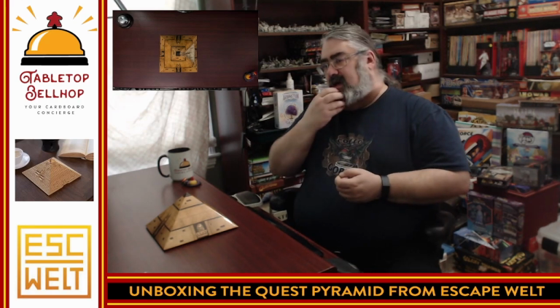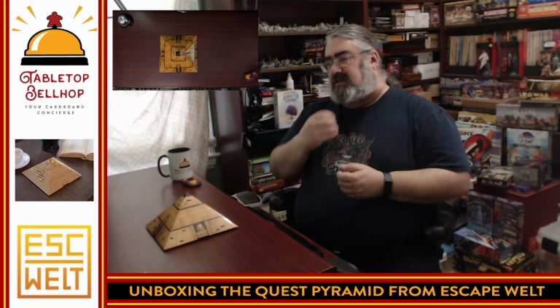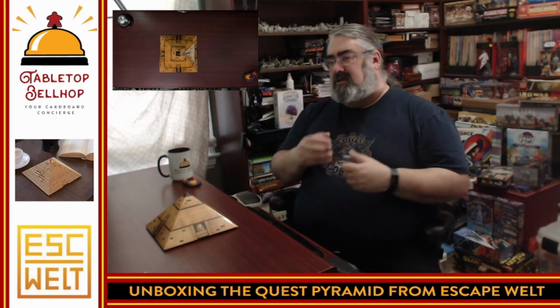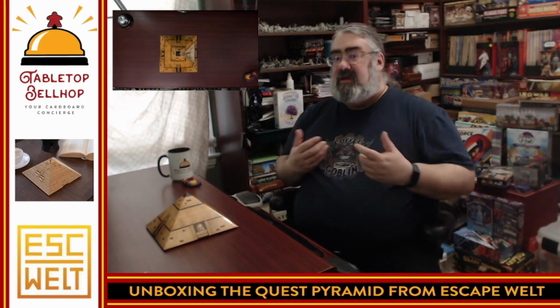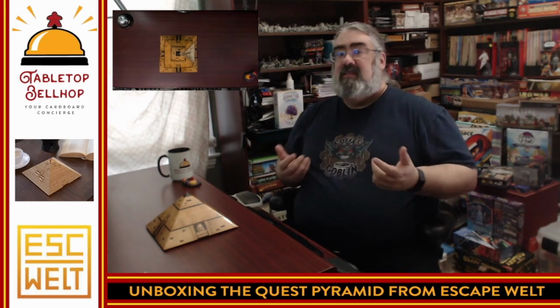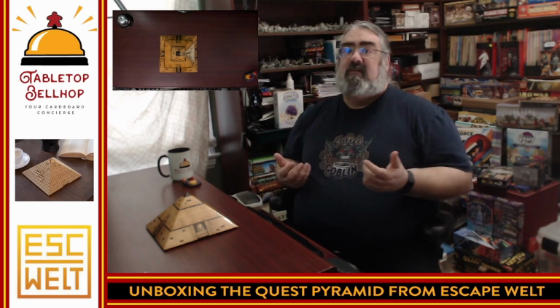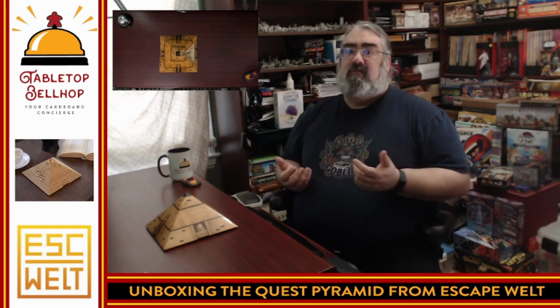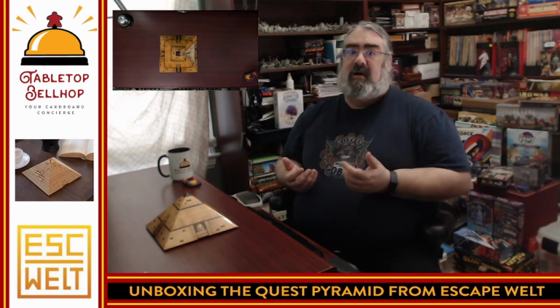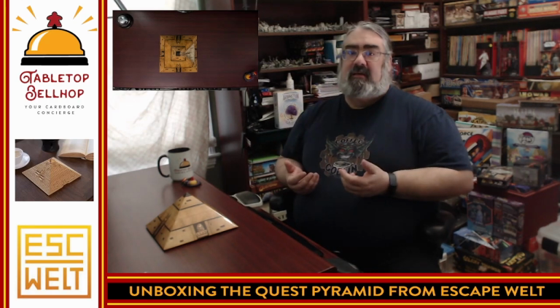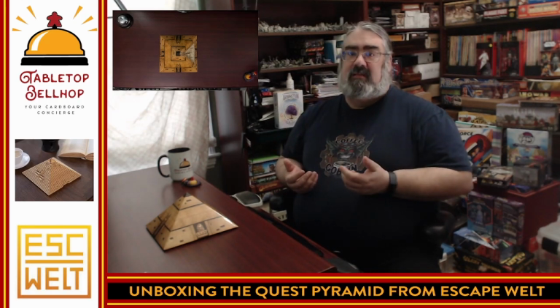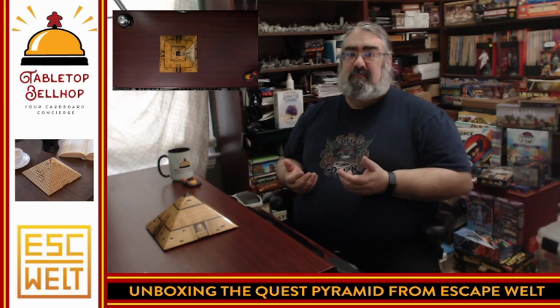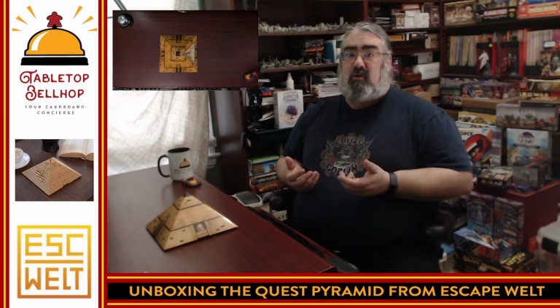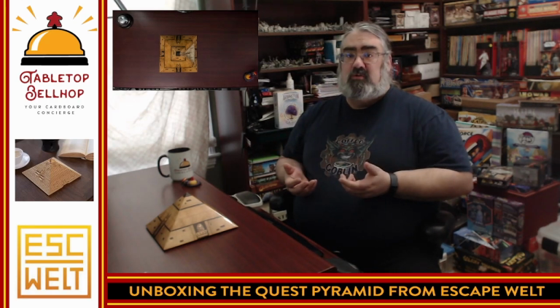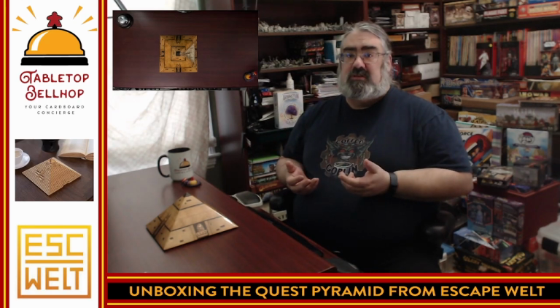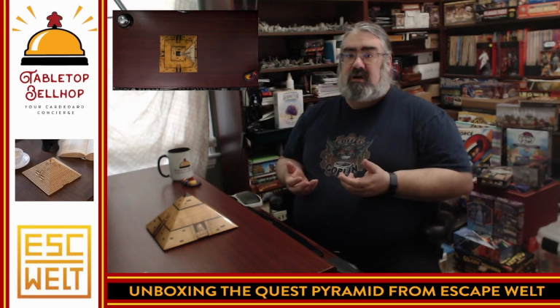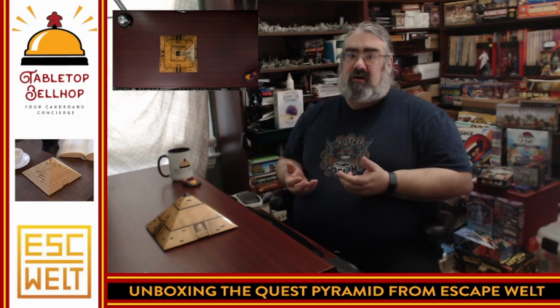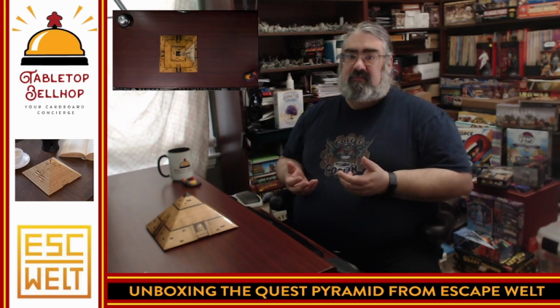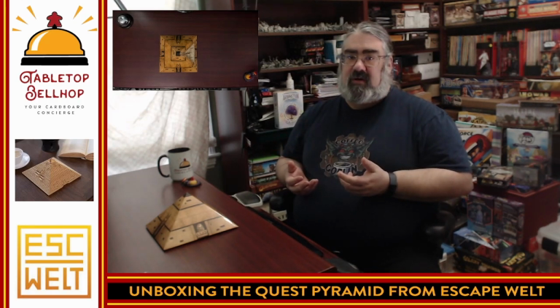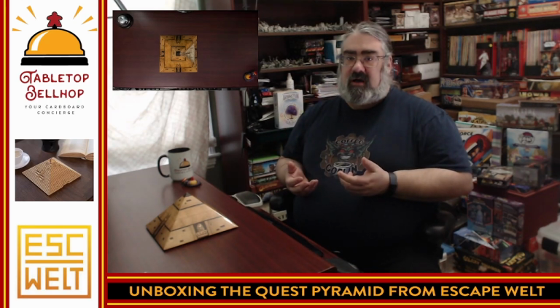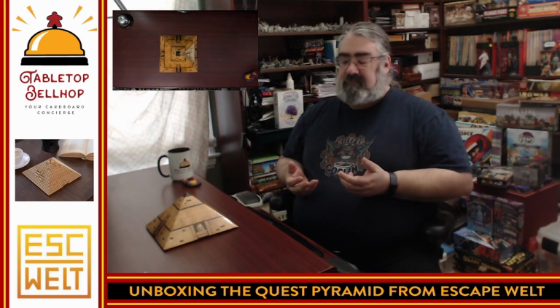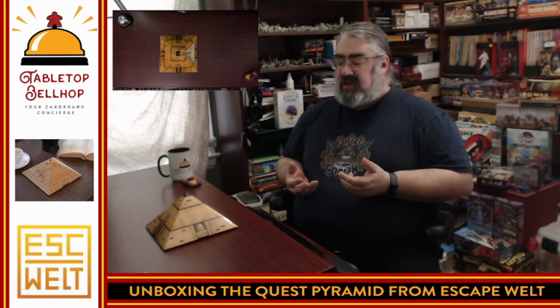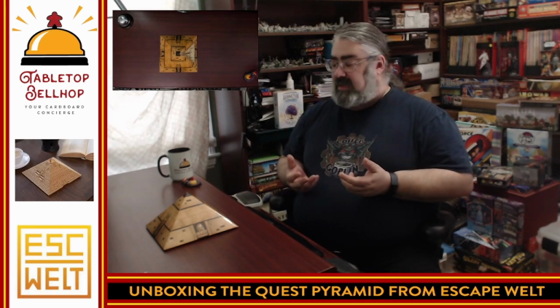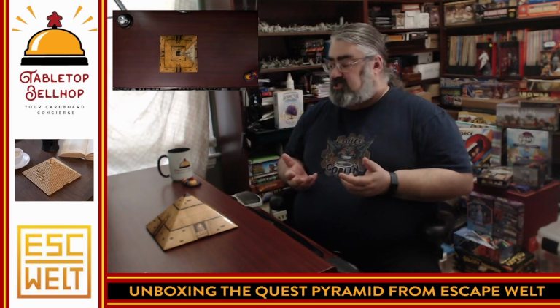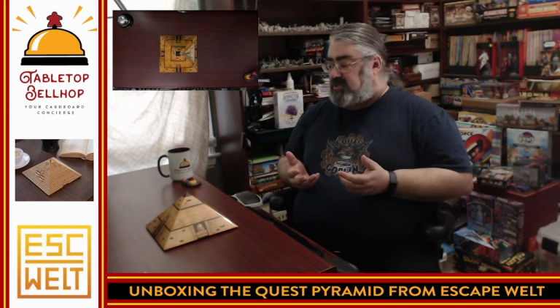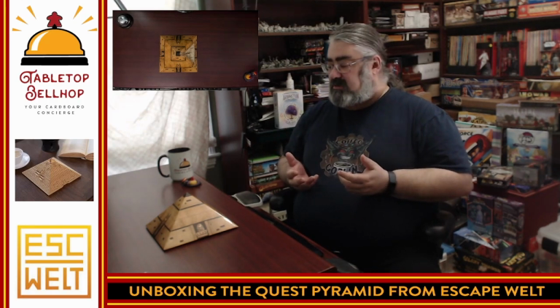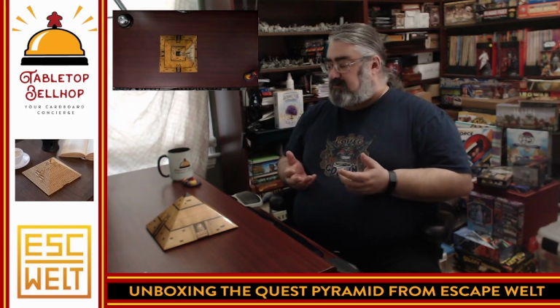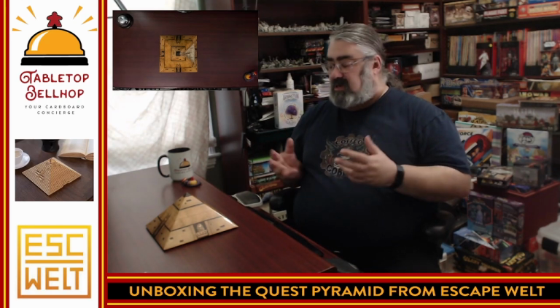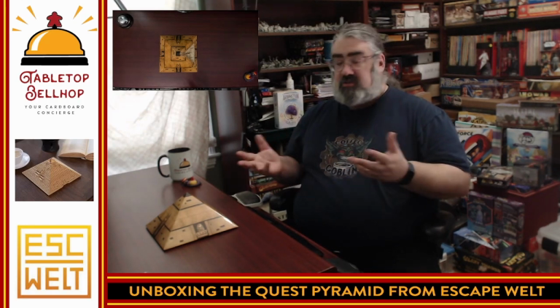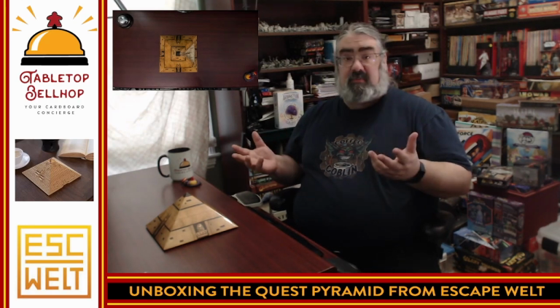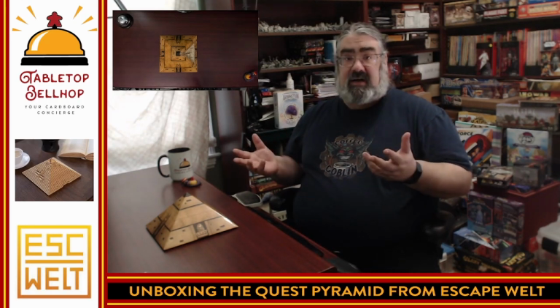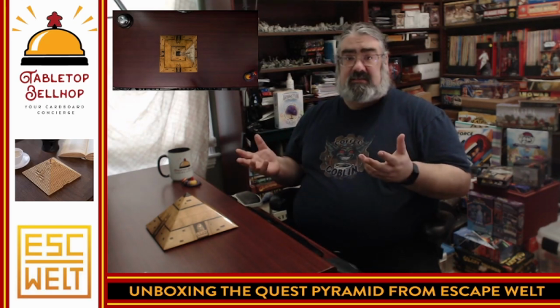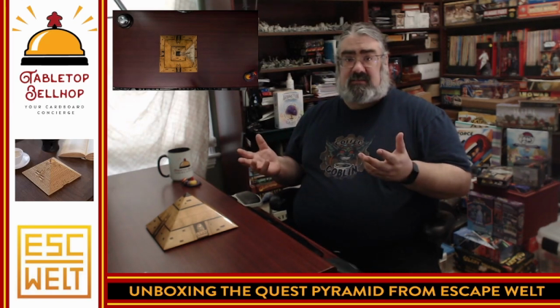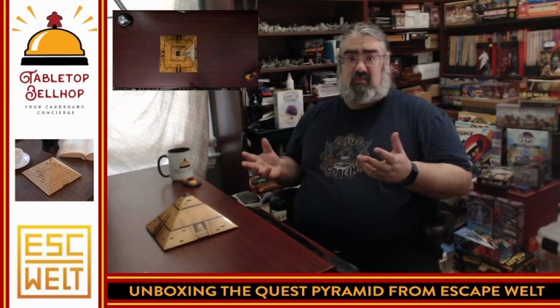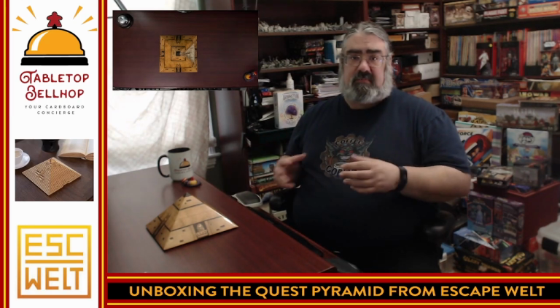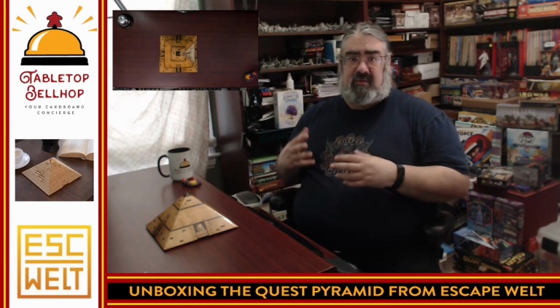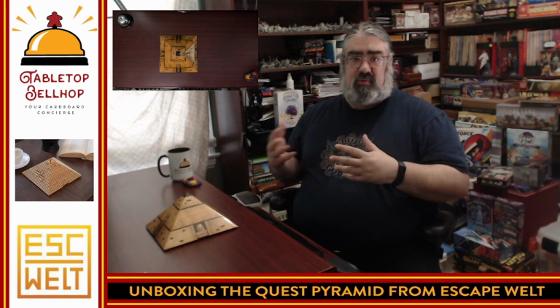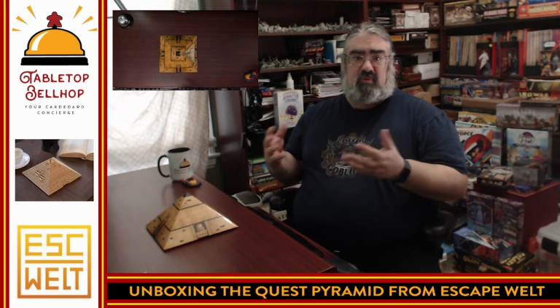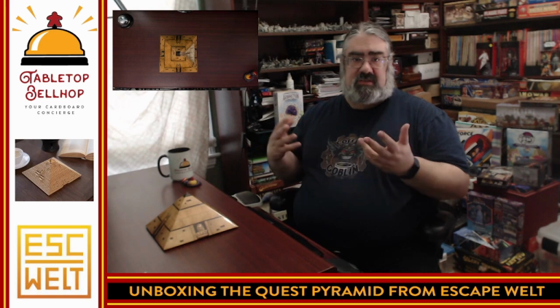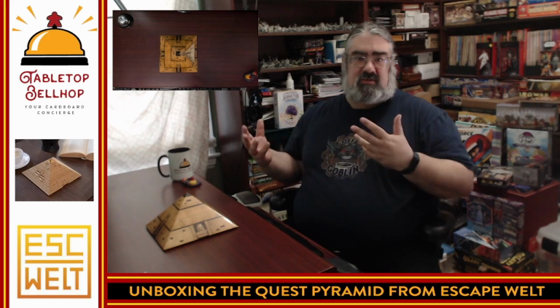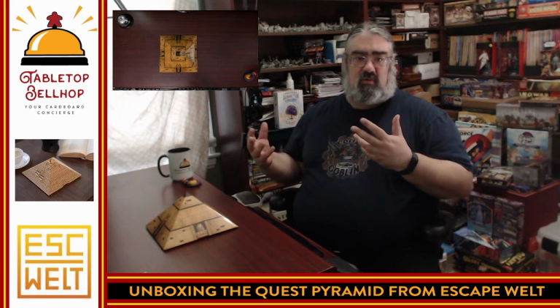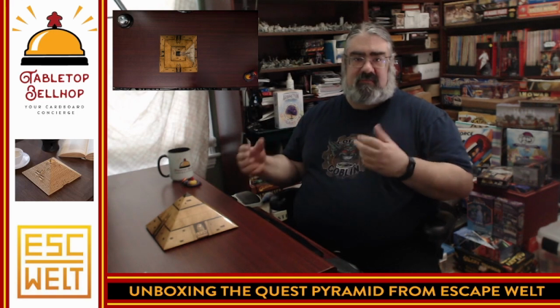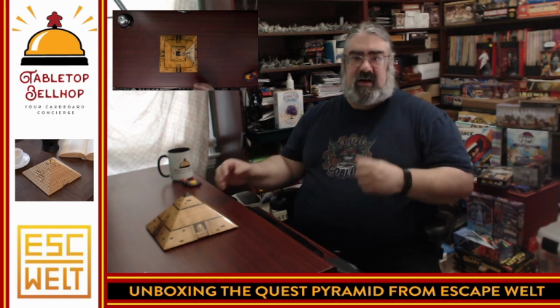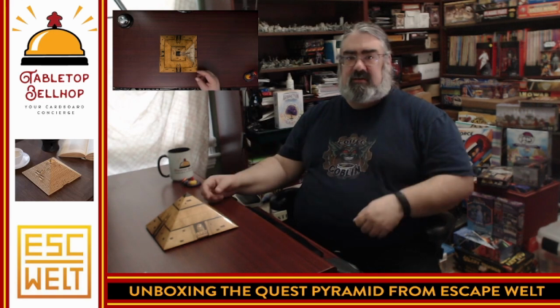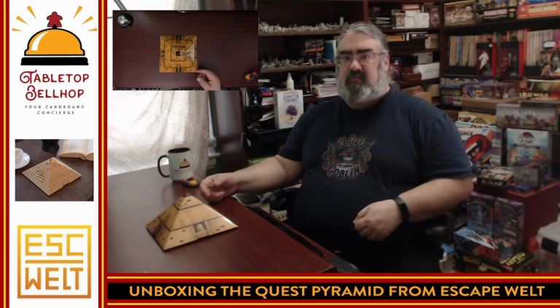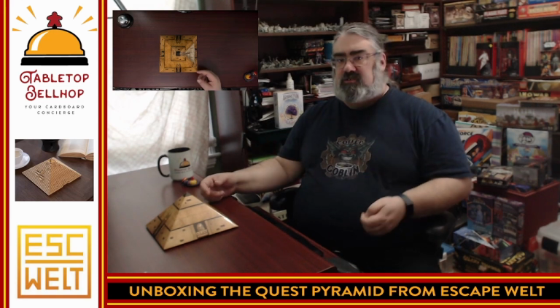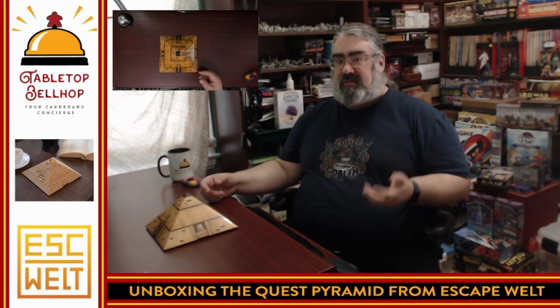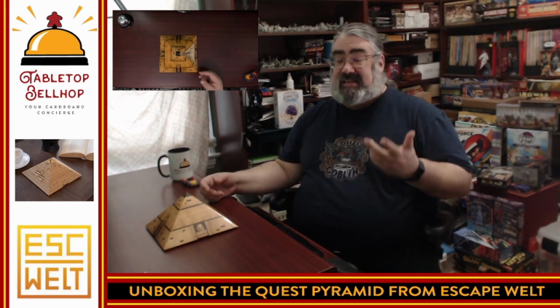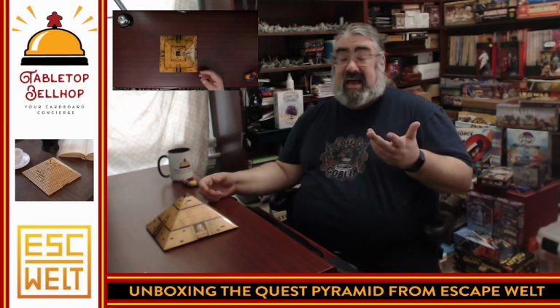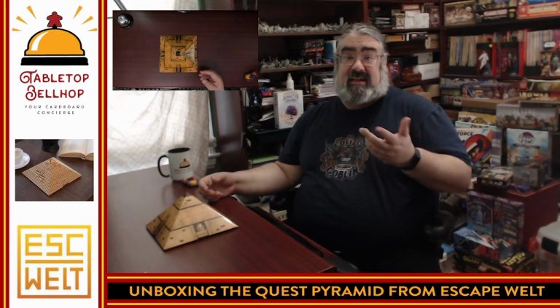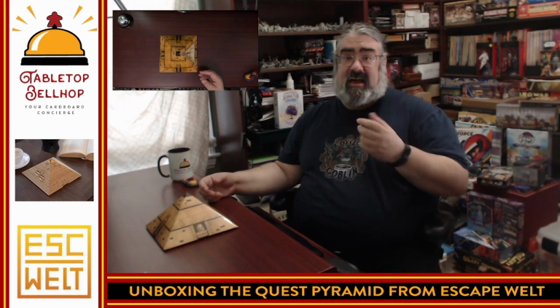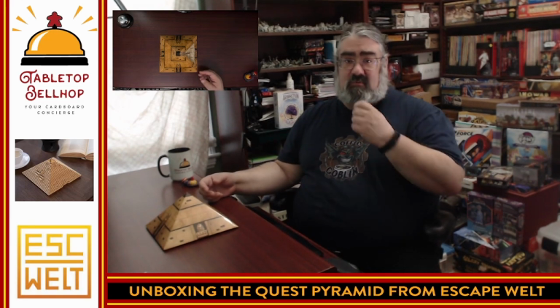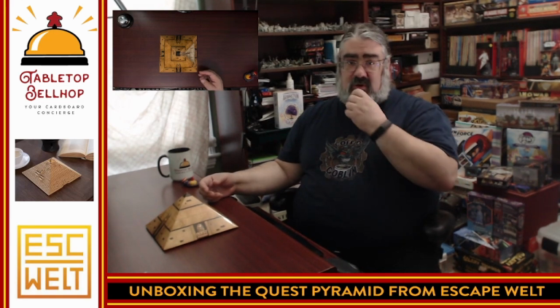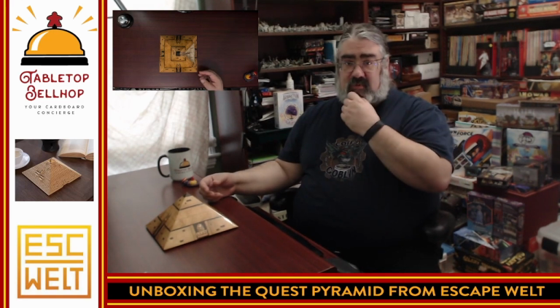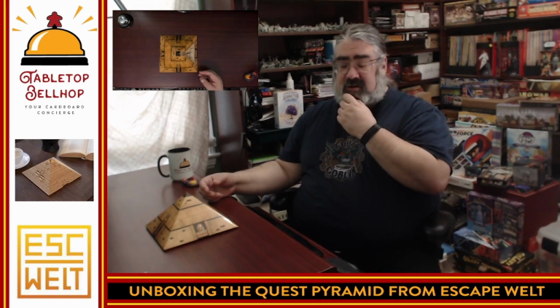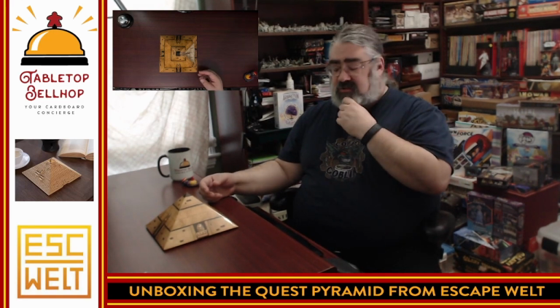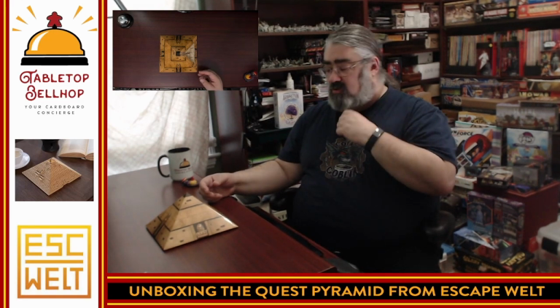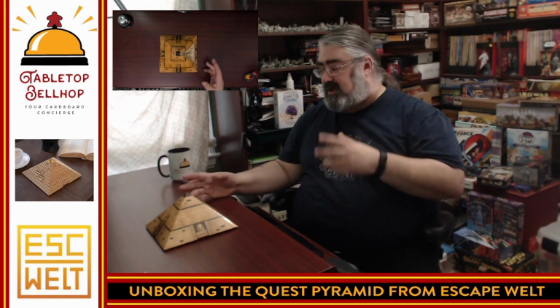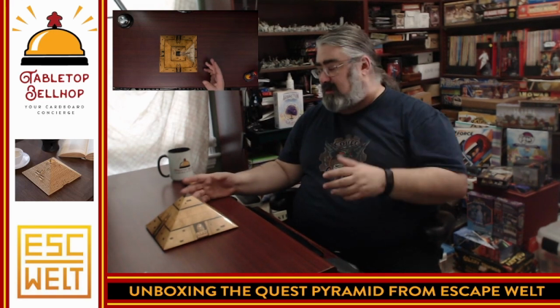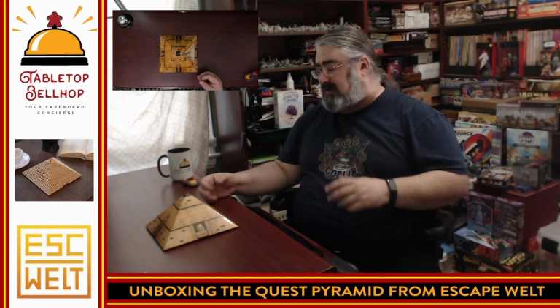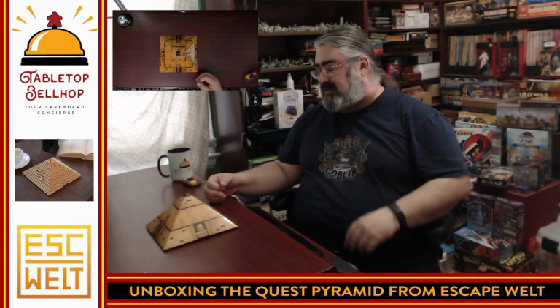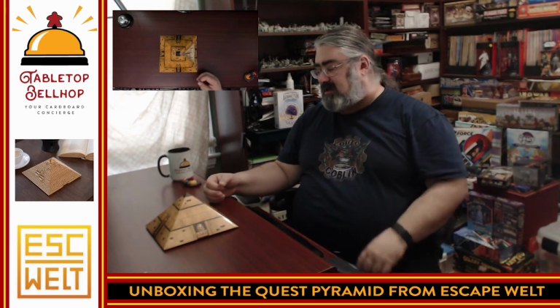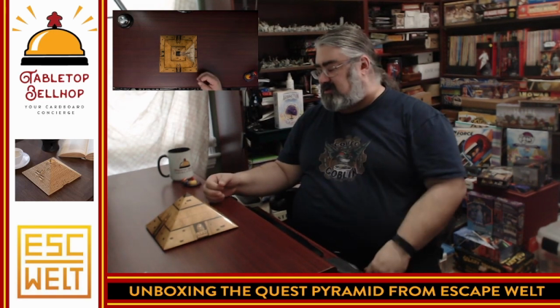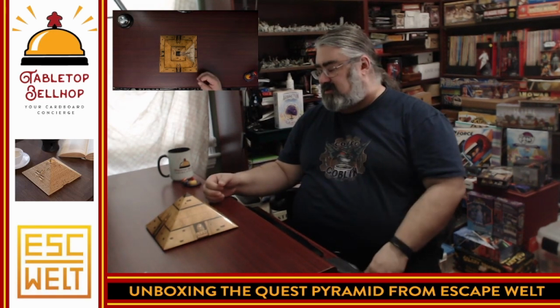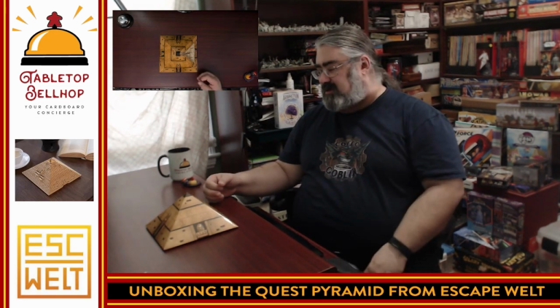To me, they remind me most of ancient puzzle boxes where people would store valuables. My dad had one when I was growing up — I thought it was really cool.